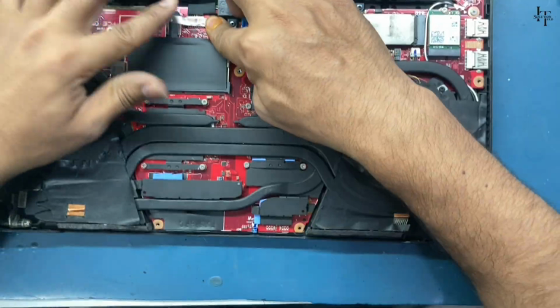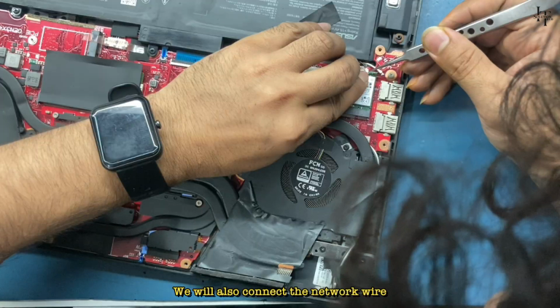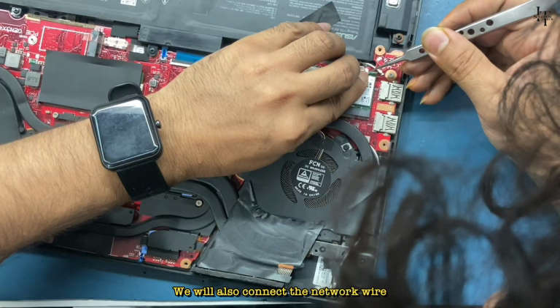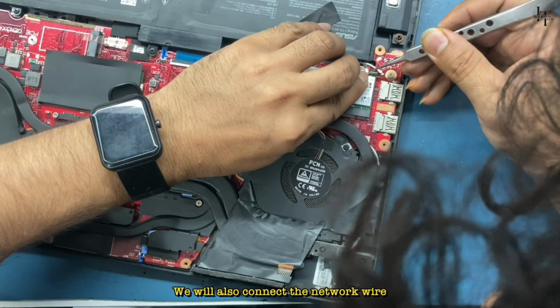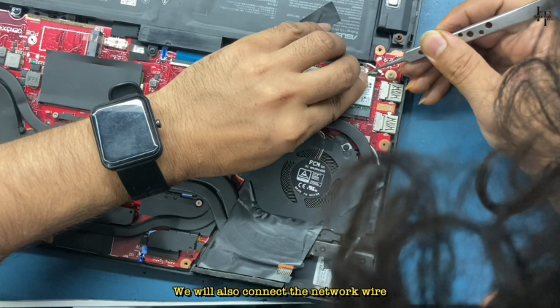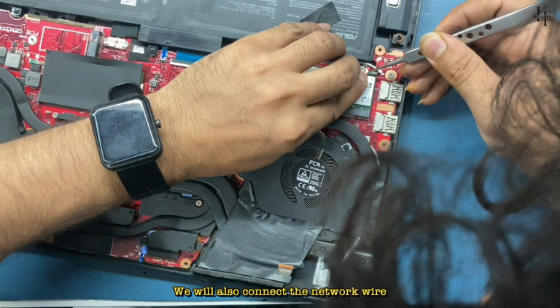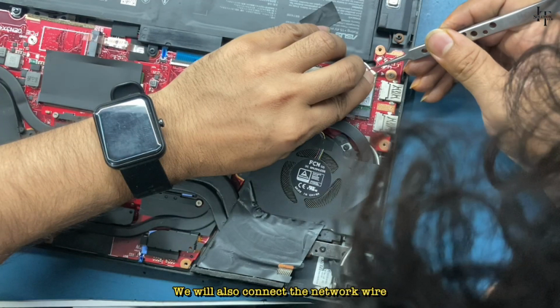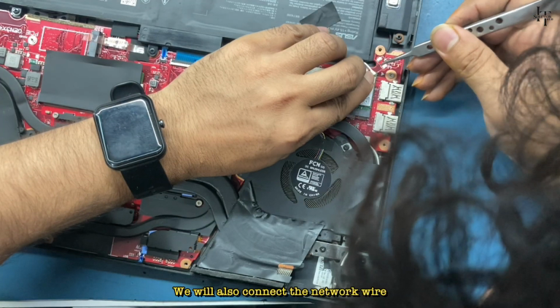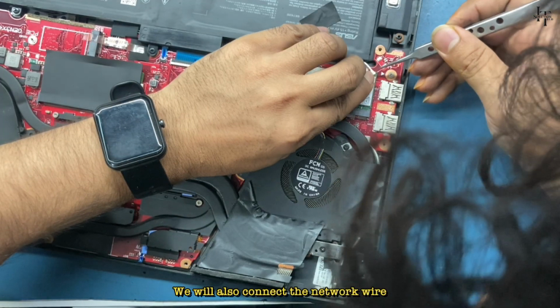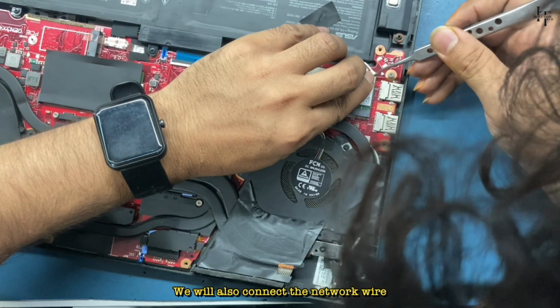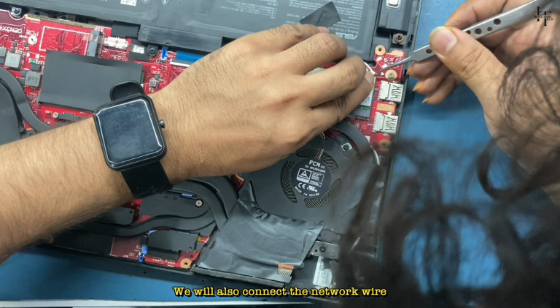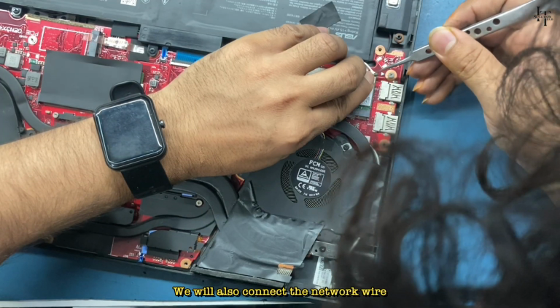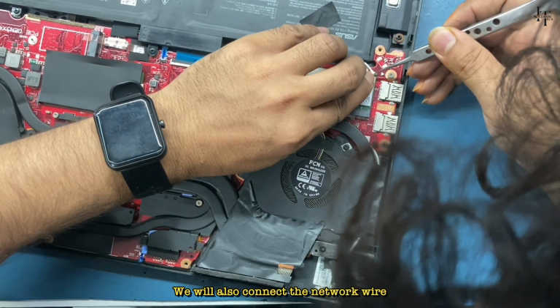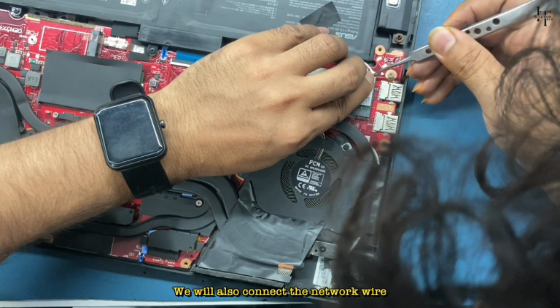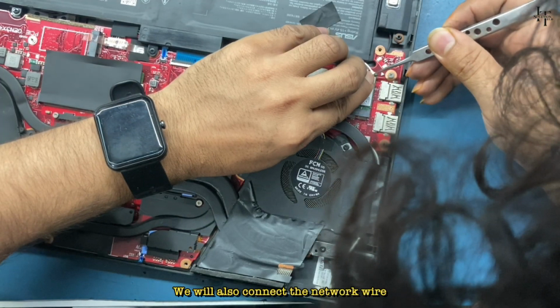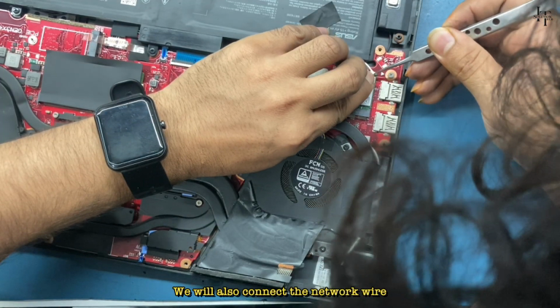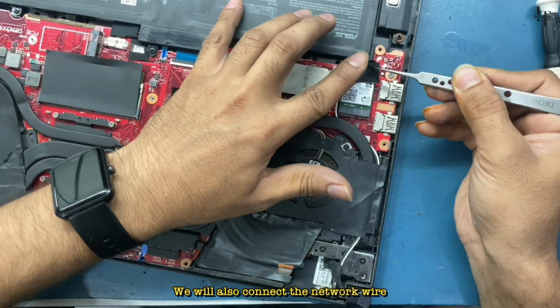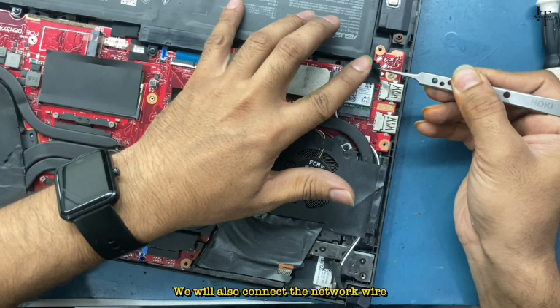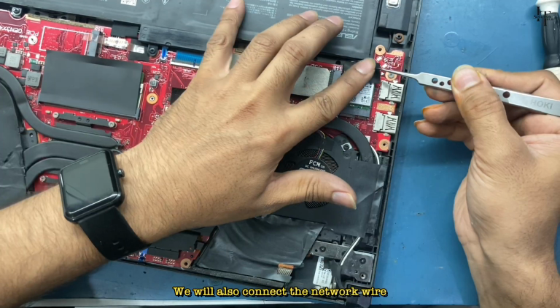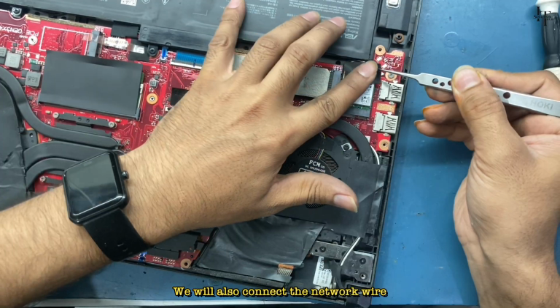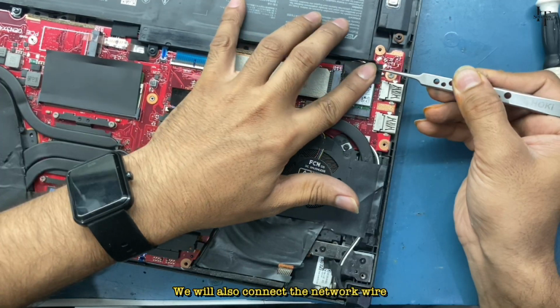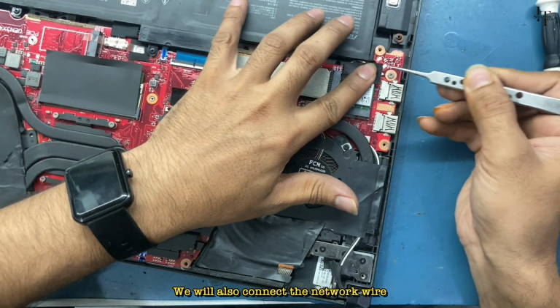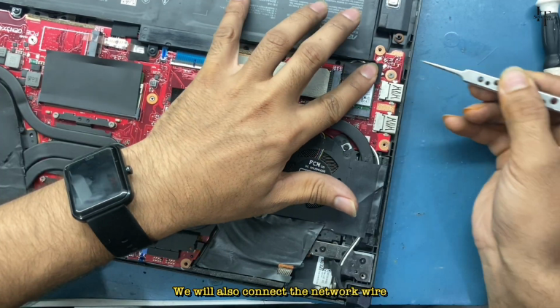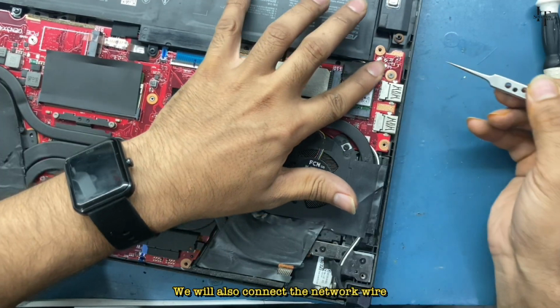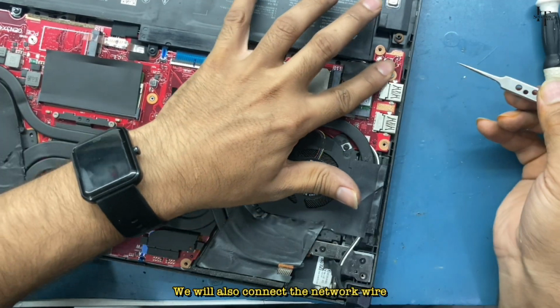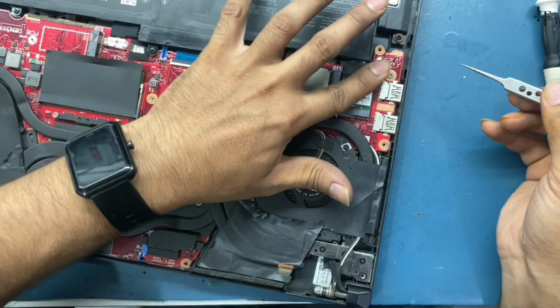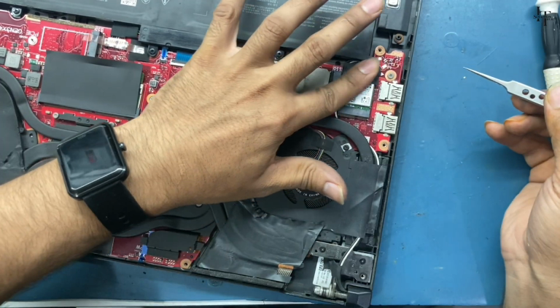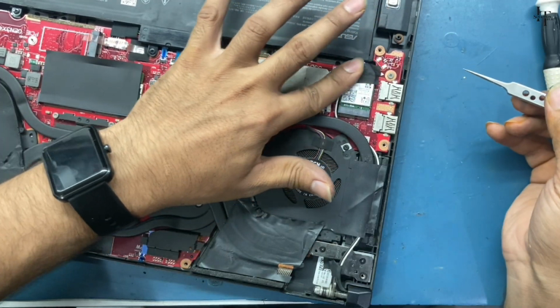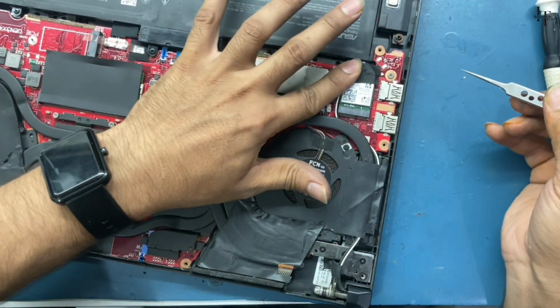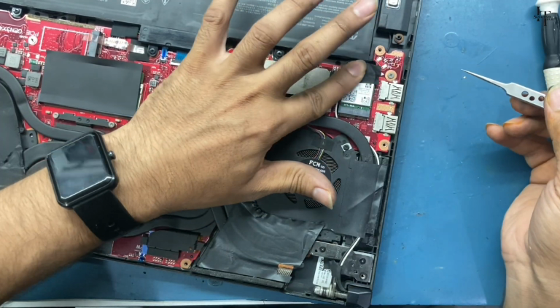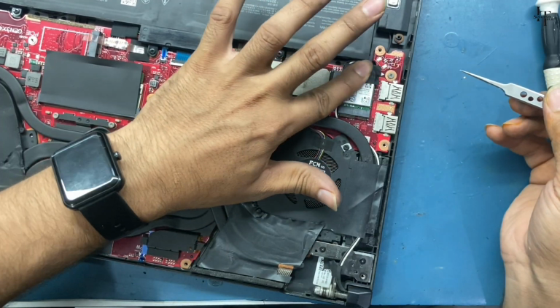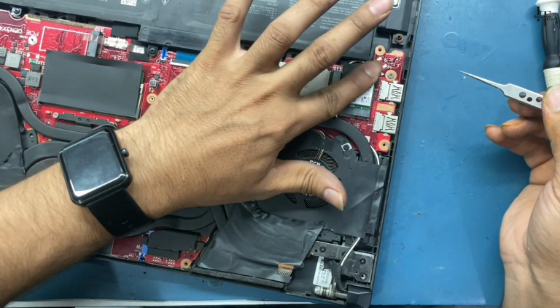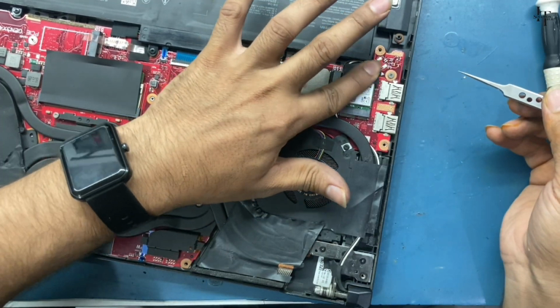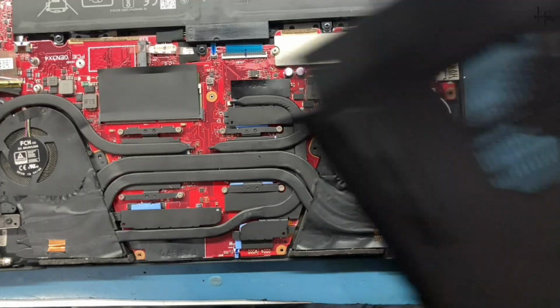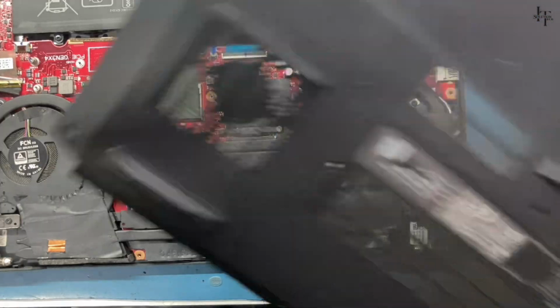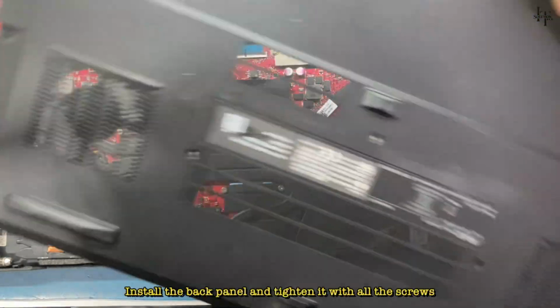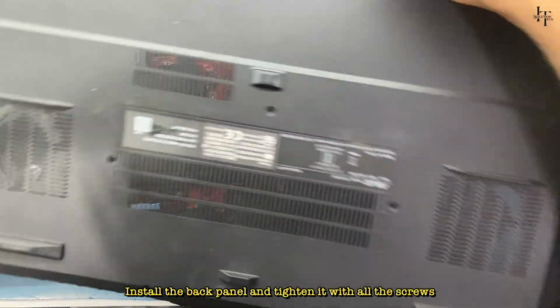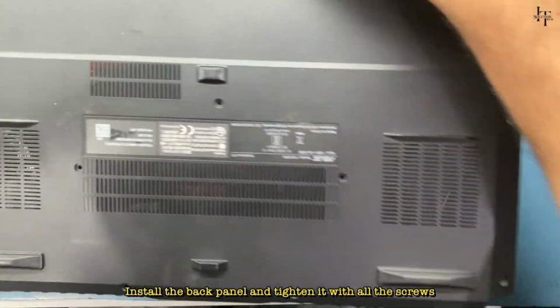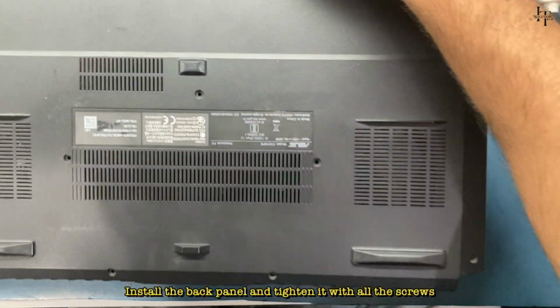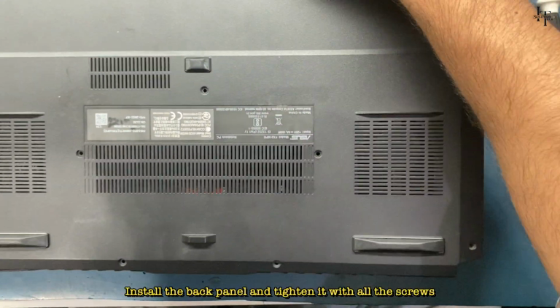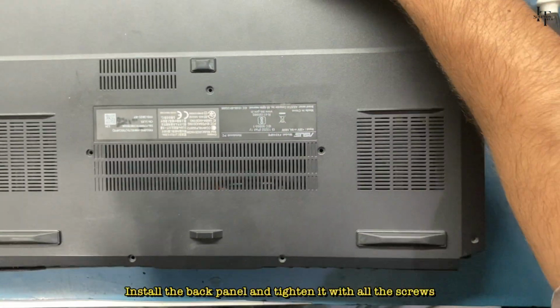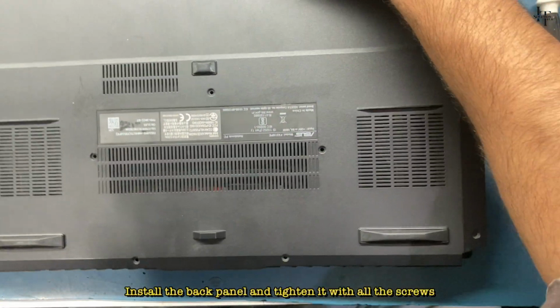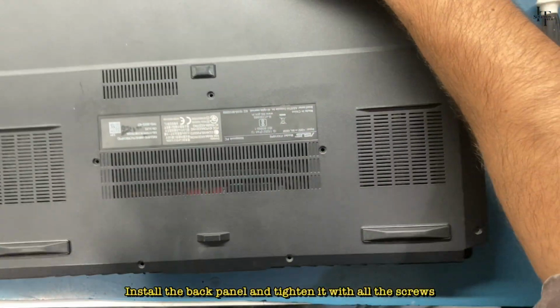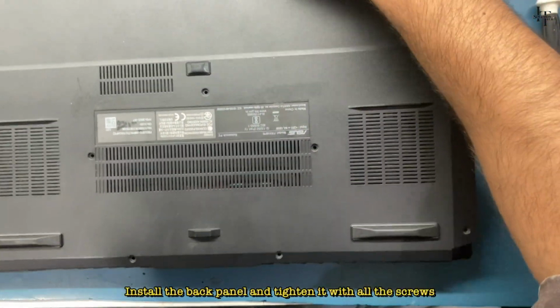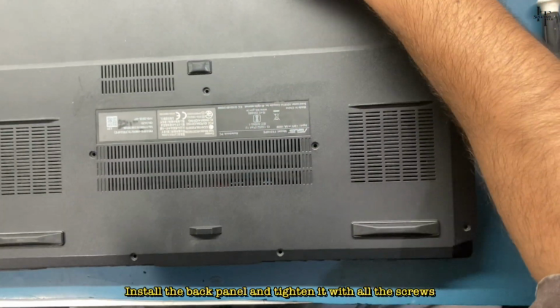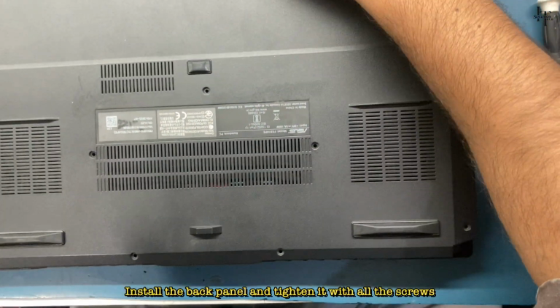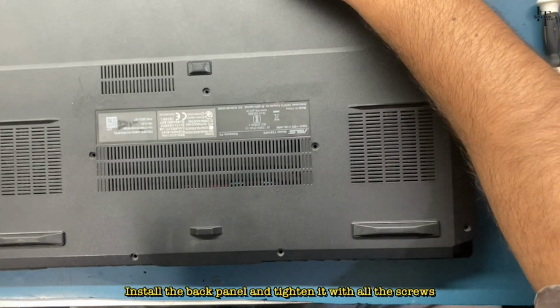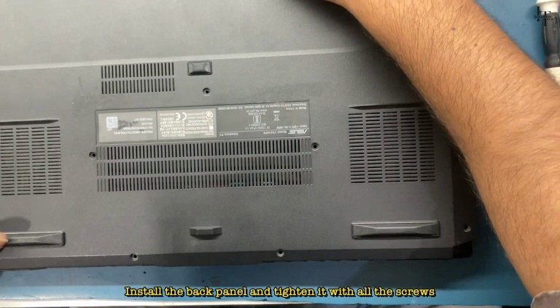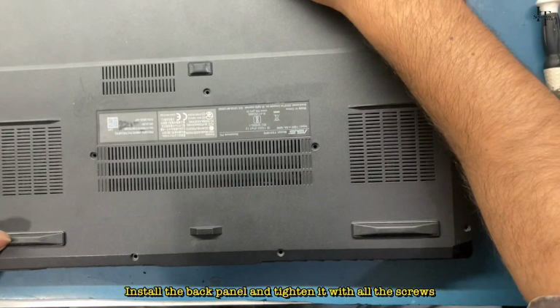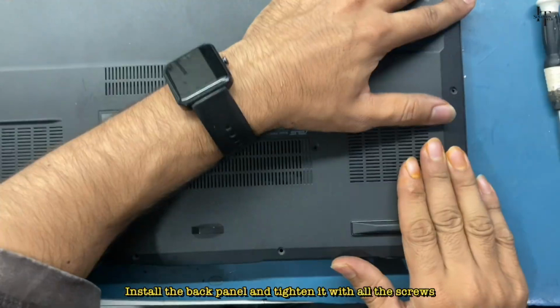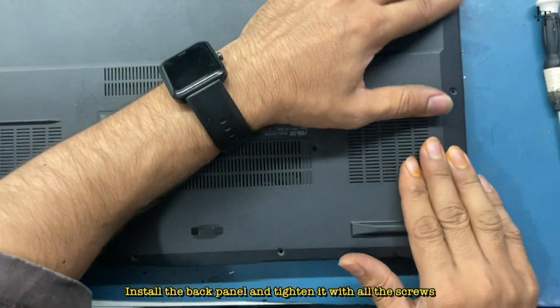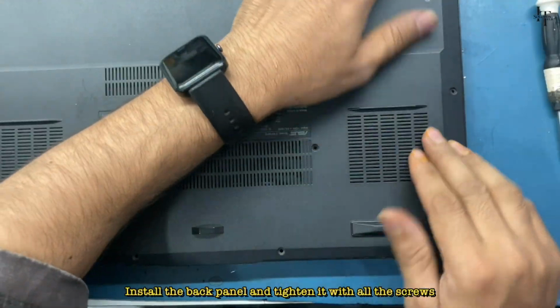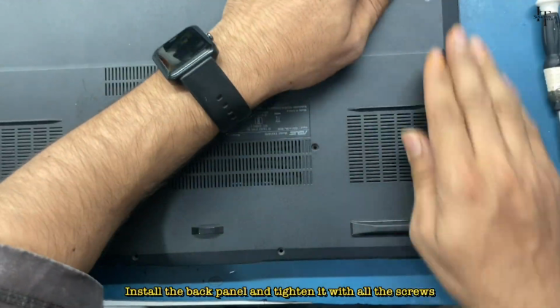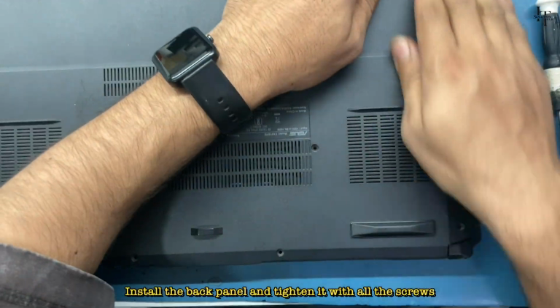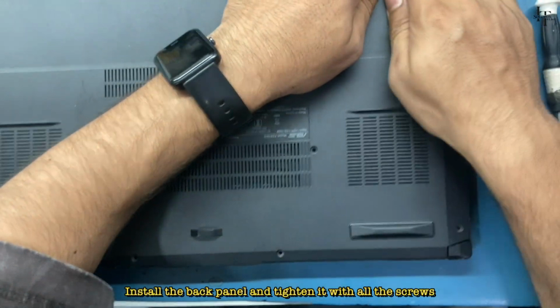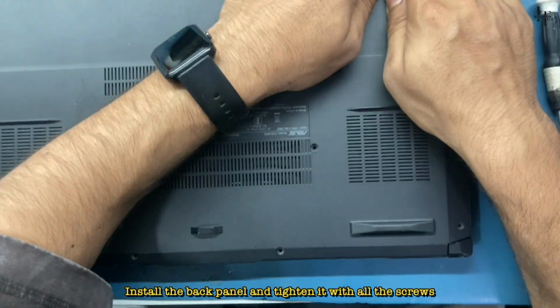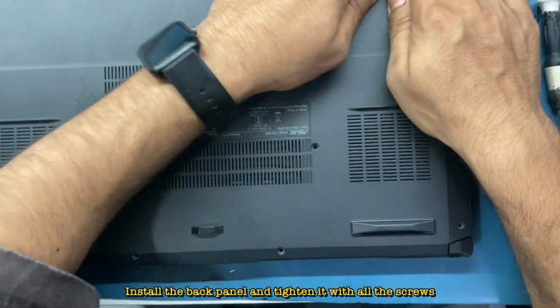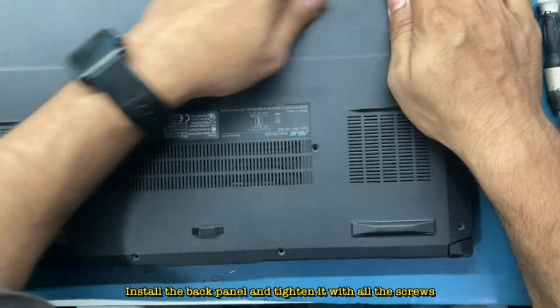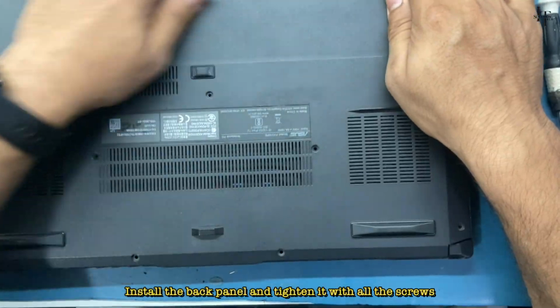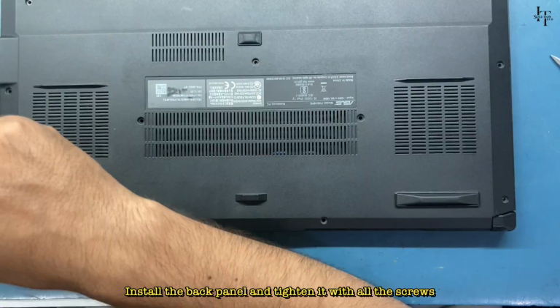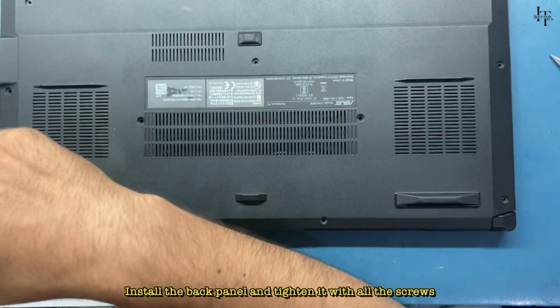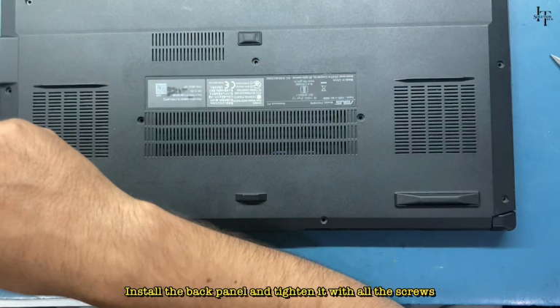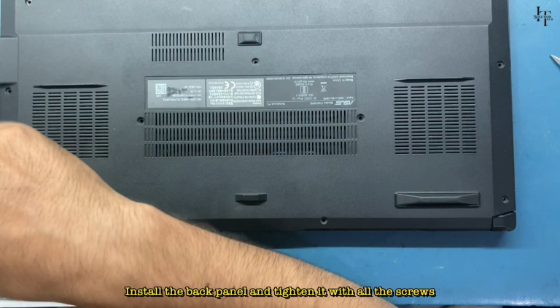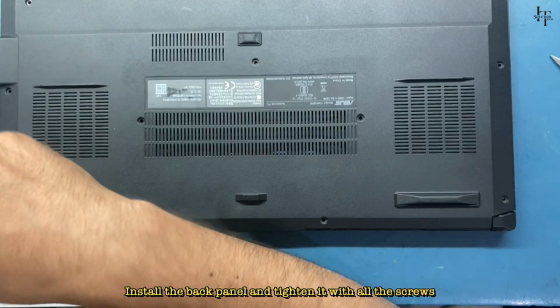We will also connect the network wire. Install the back panel and tighten it with all the screws.